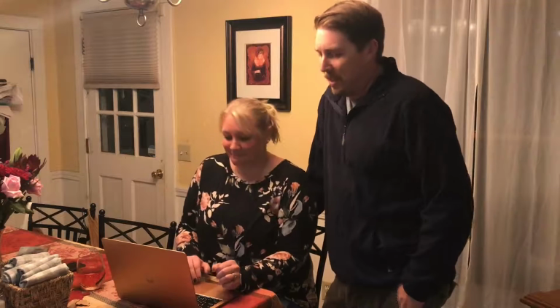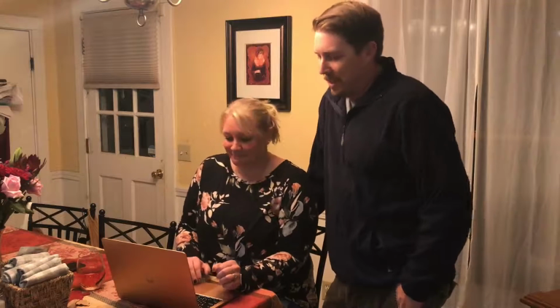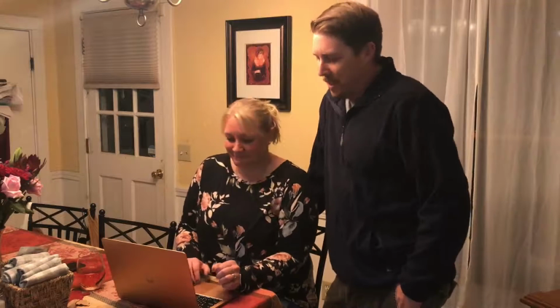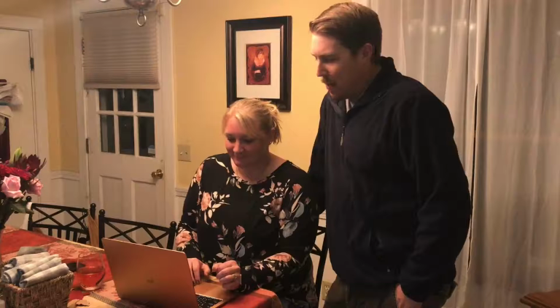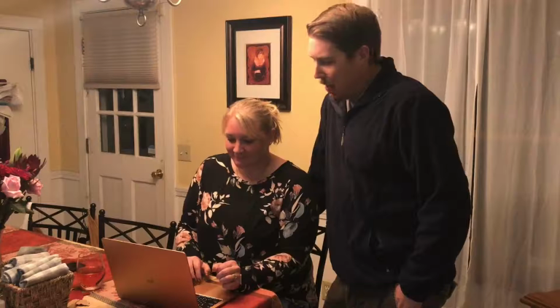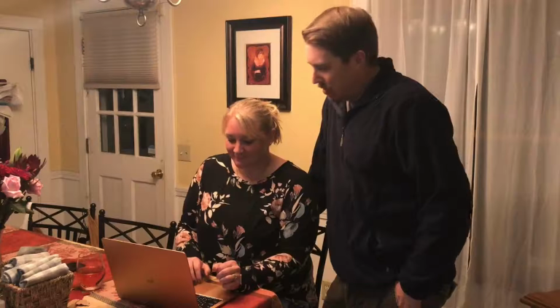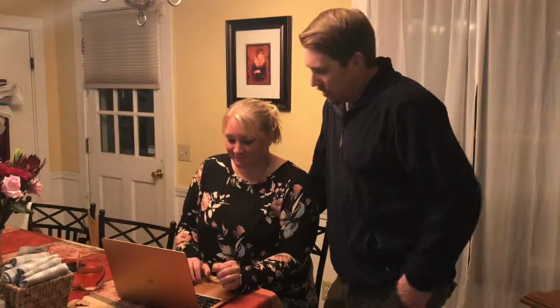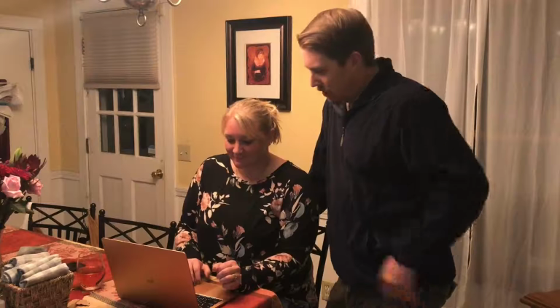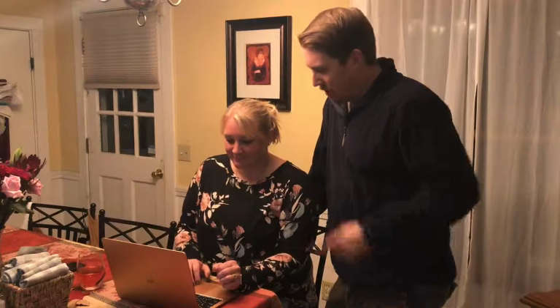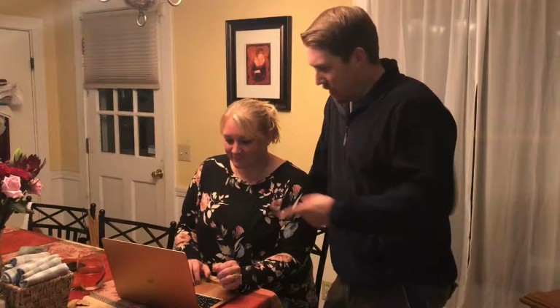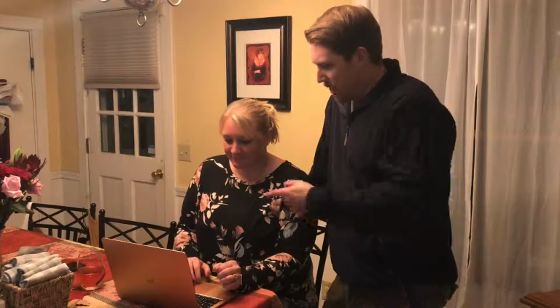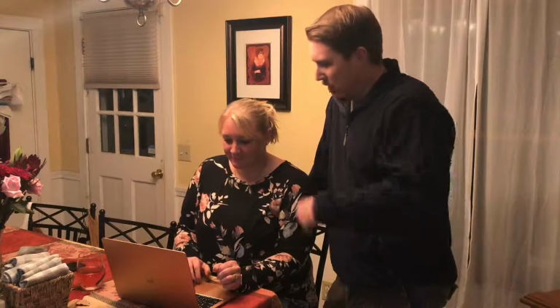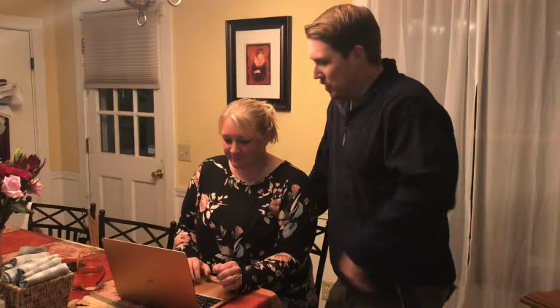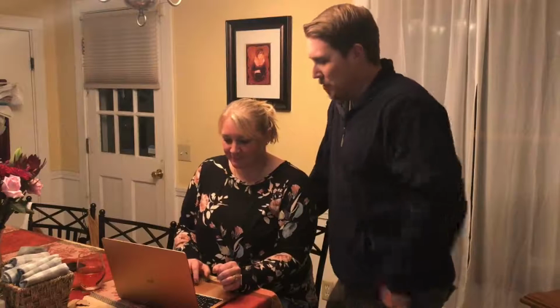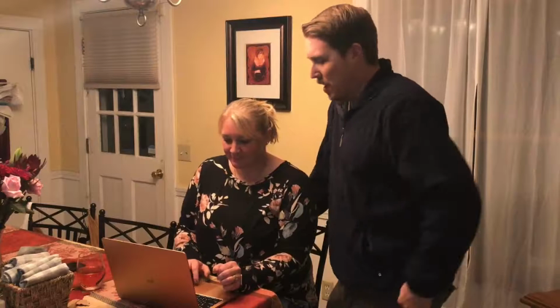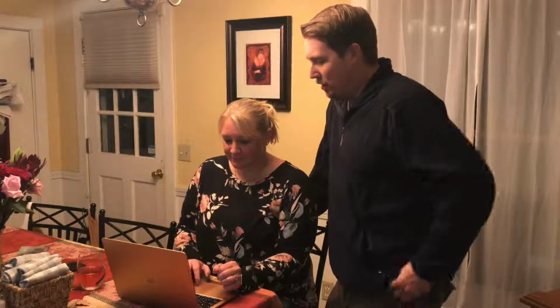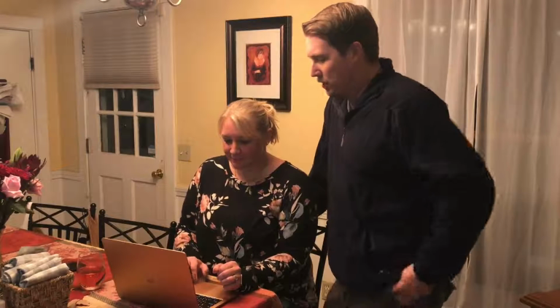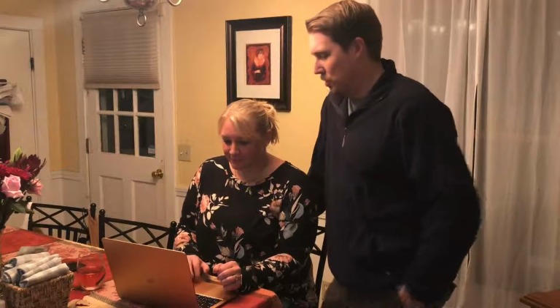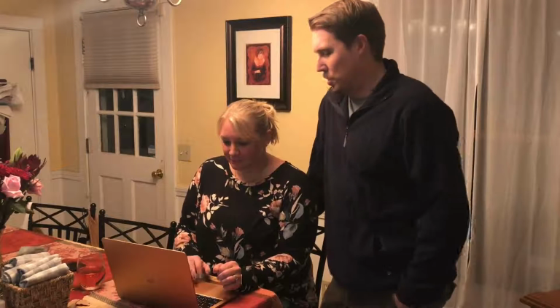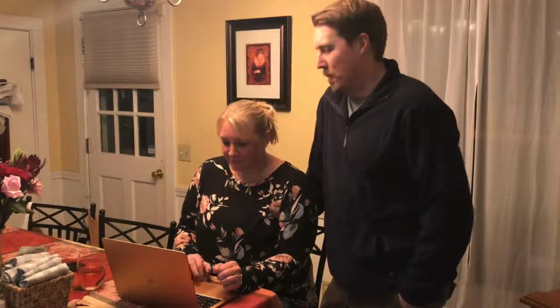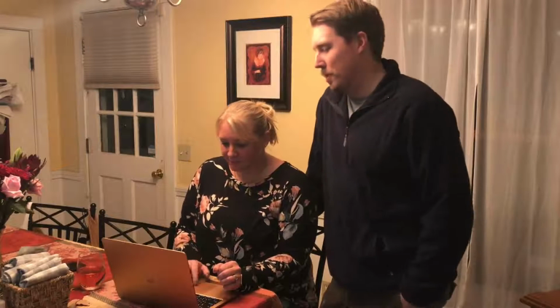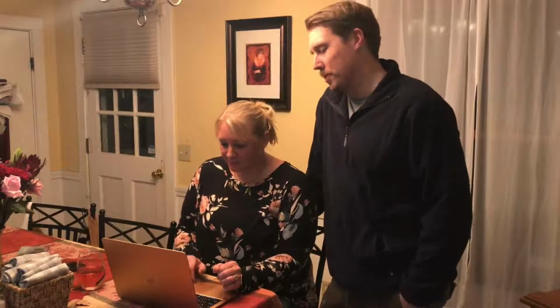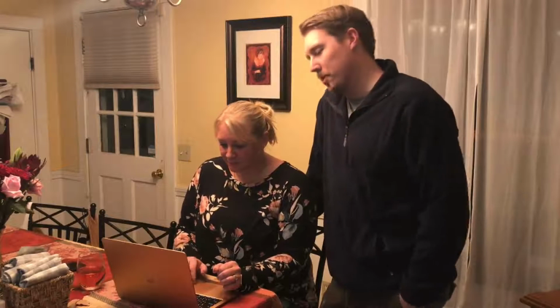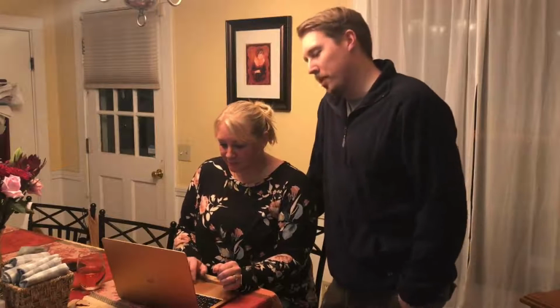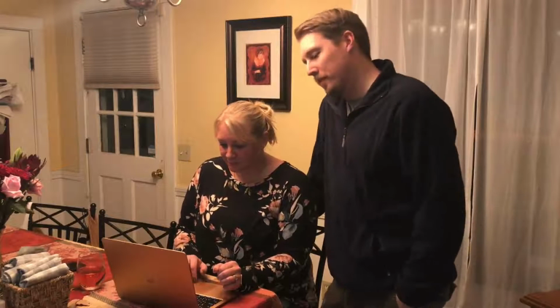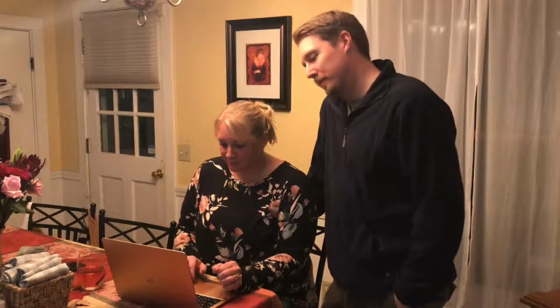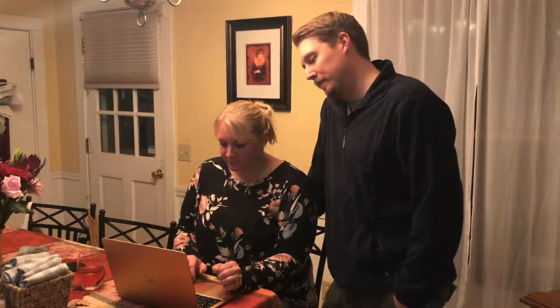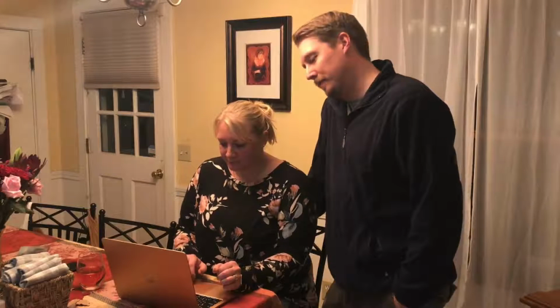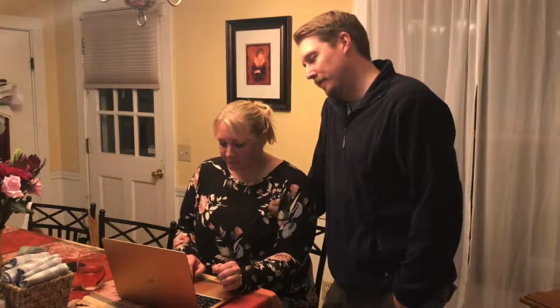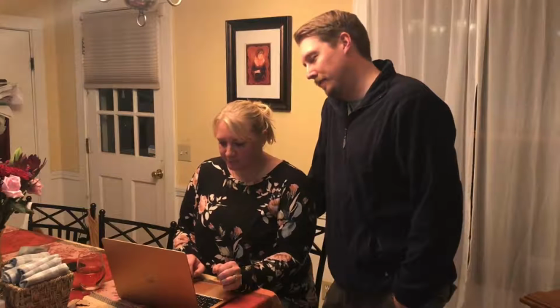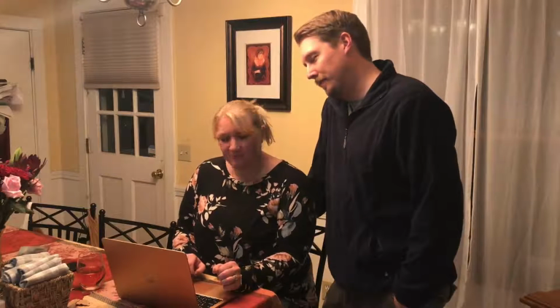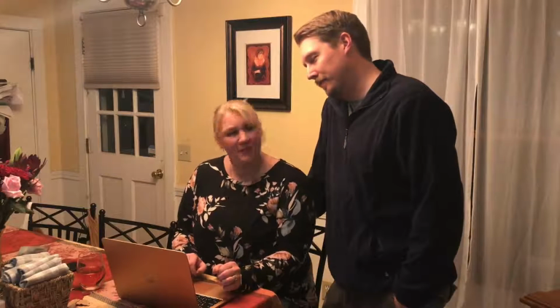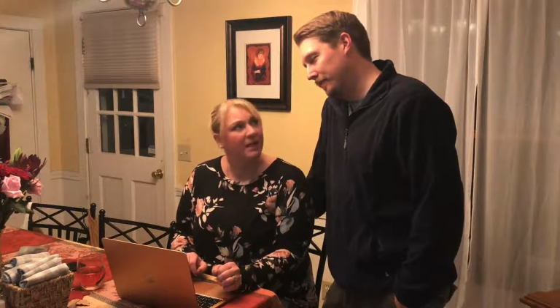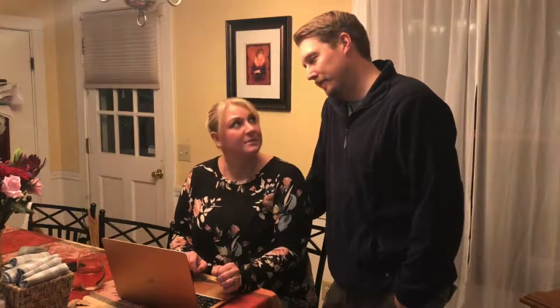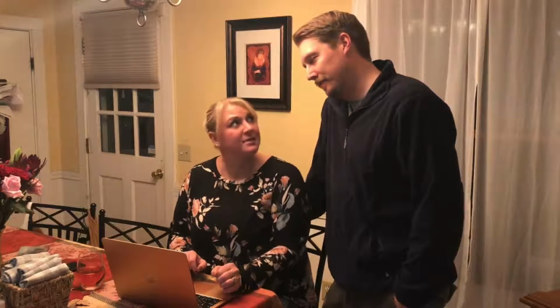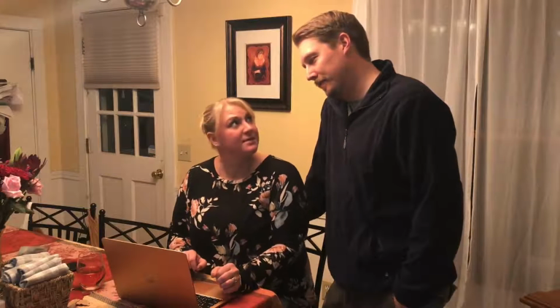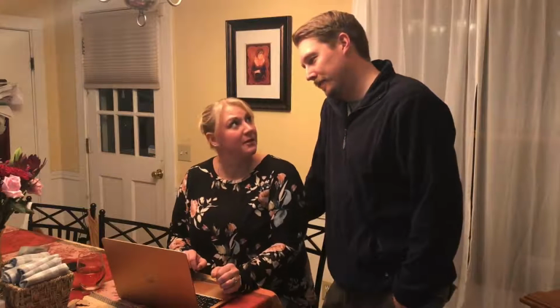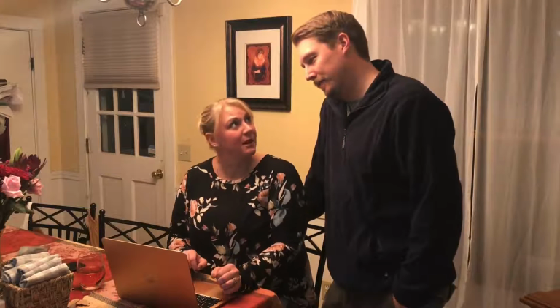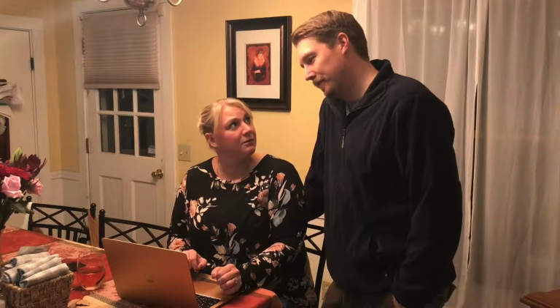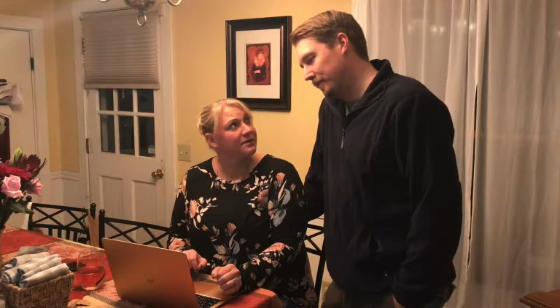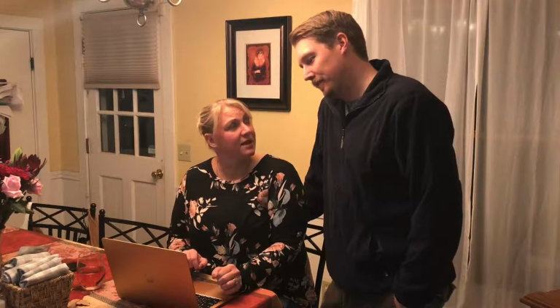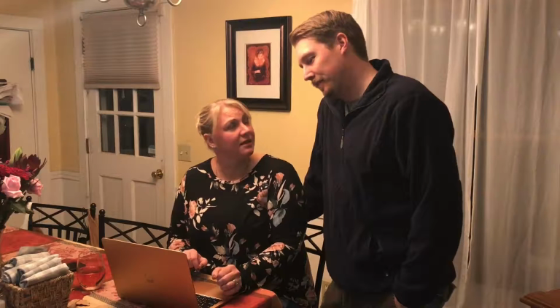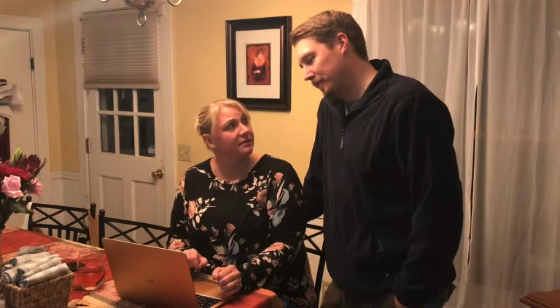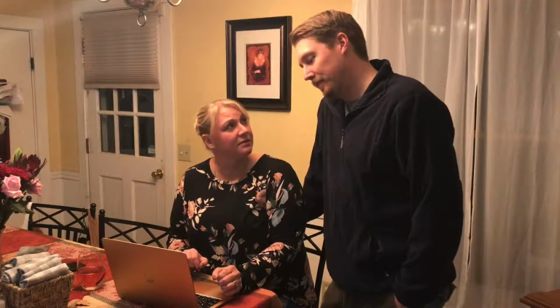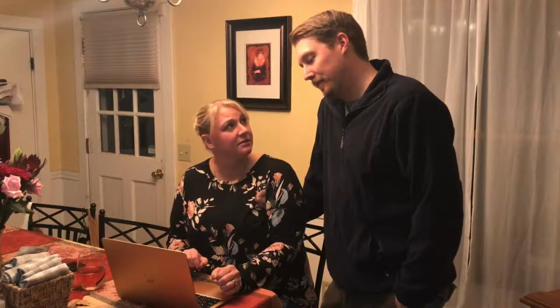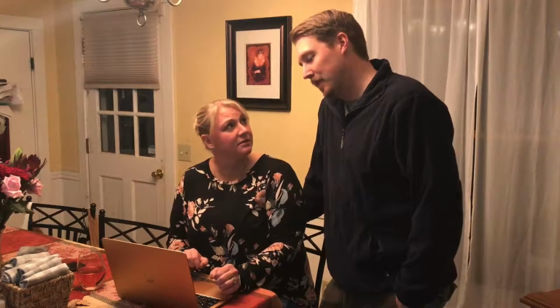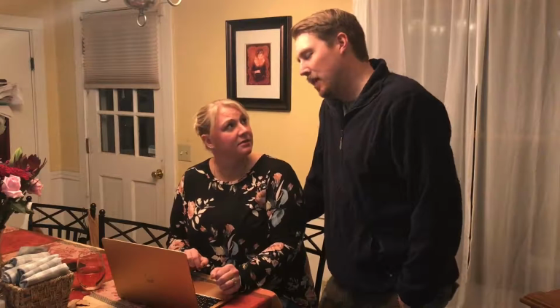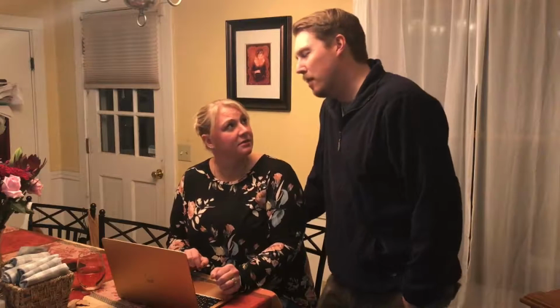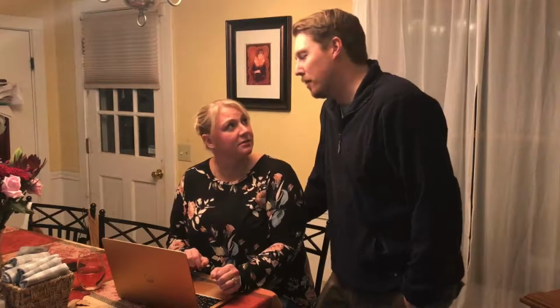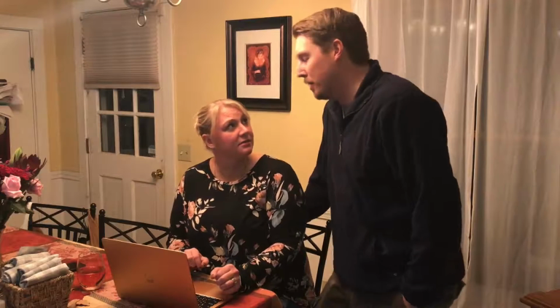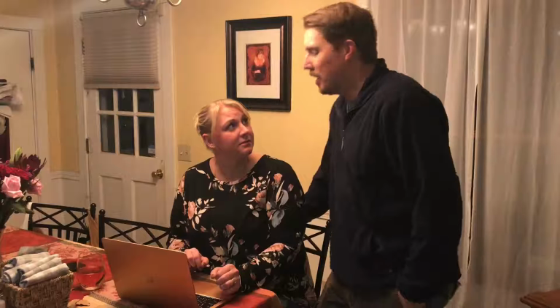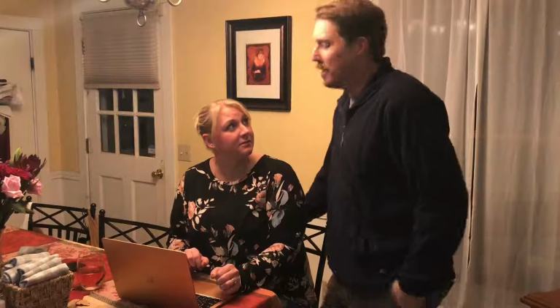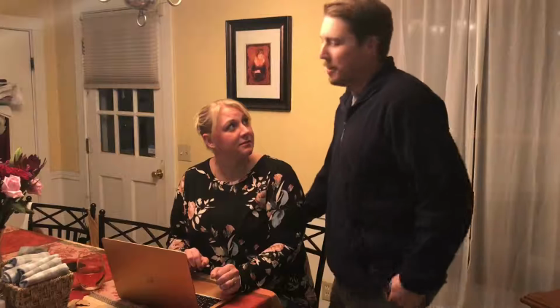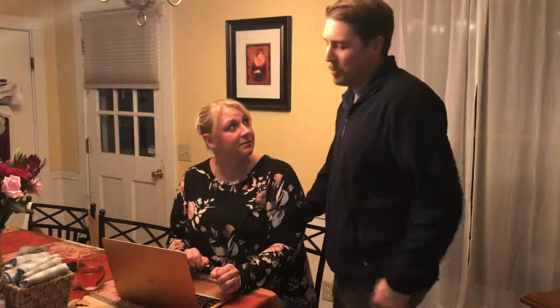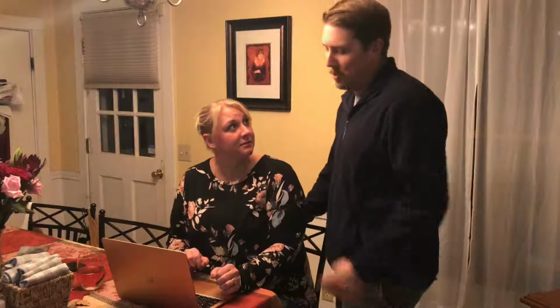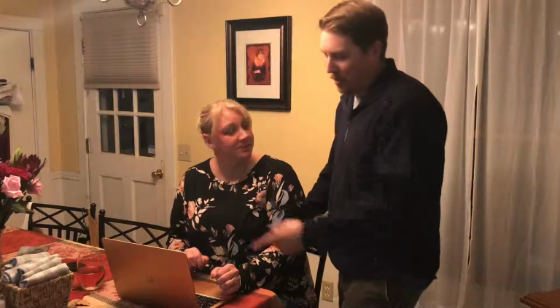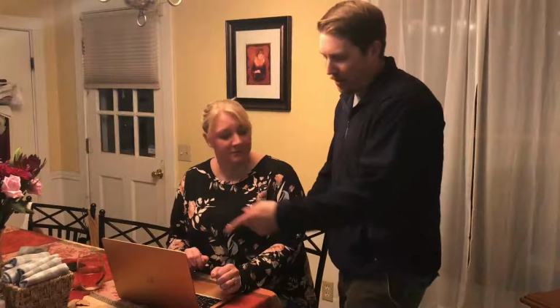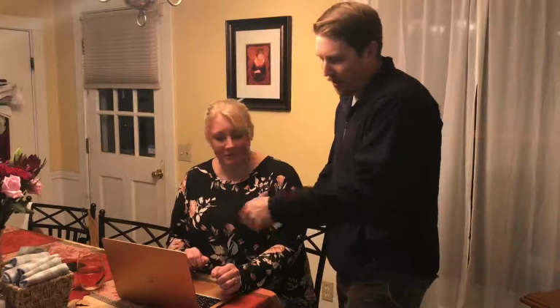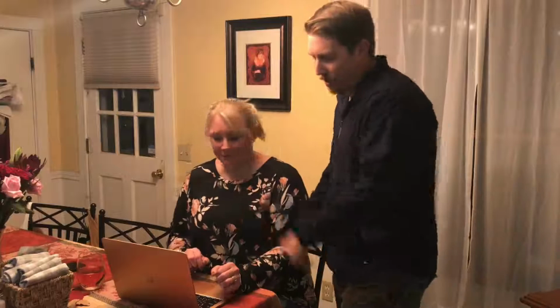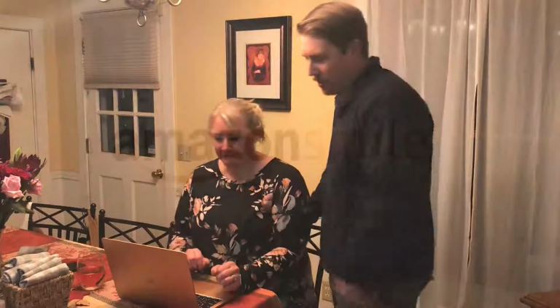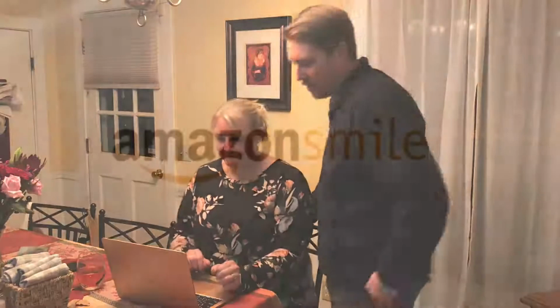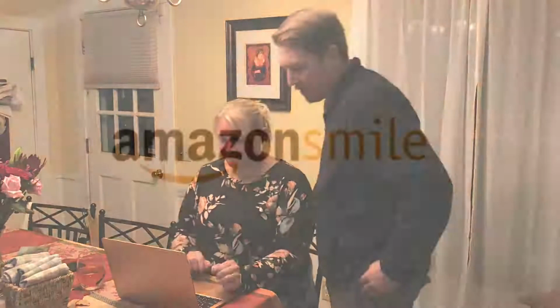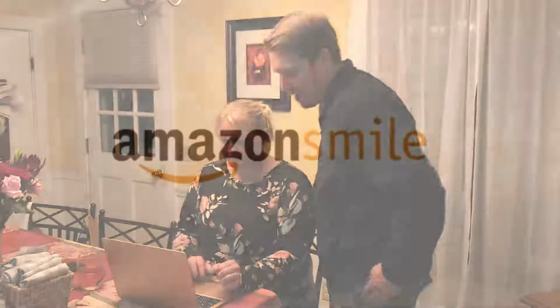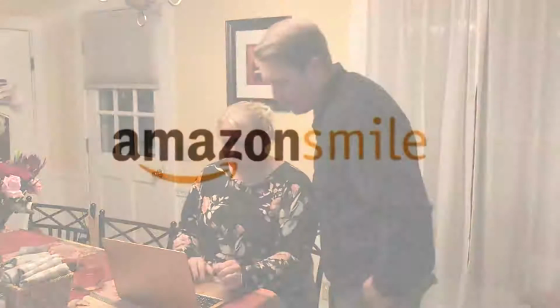Hey, why don't you use Amazon Smile to do the shopping this year? Amazon Smile? What's that? Oh, let me show you. Check this out.